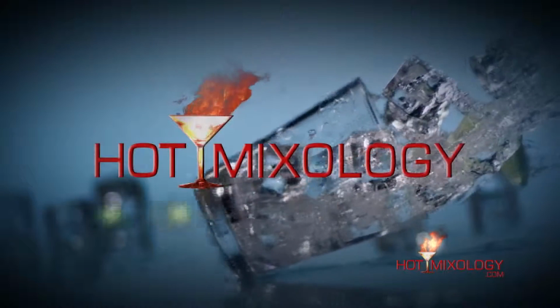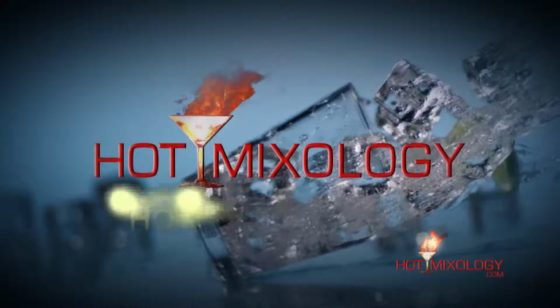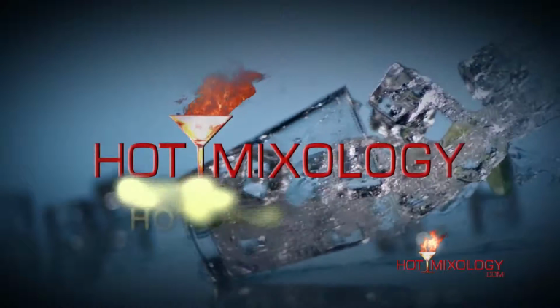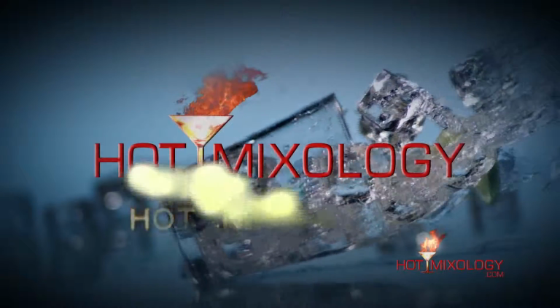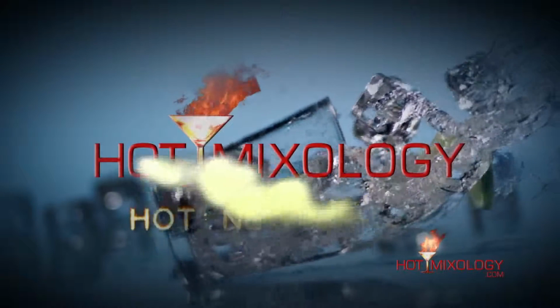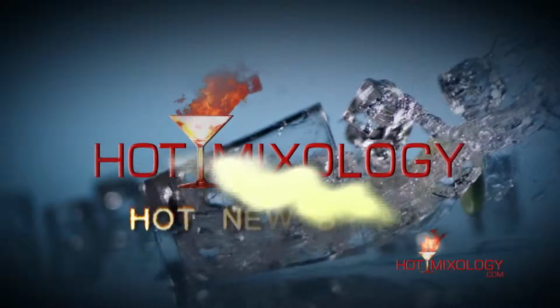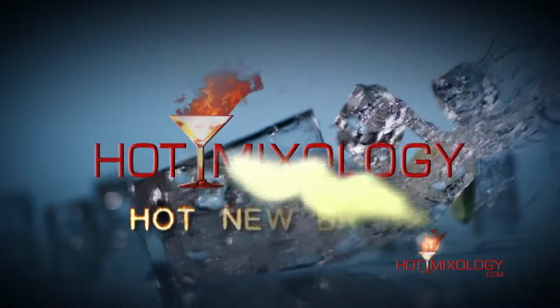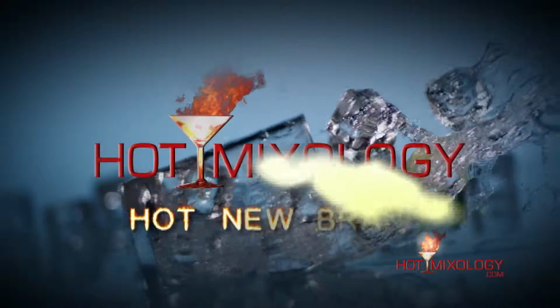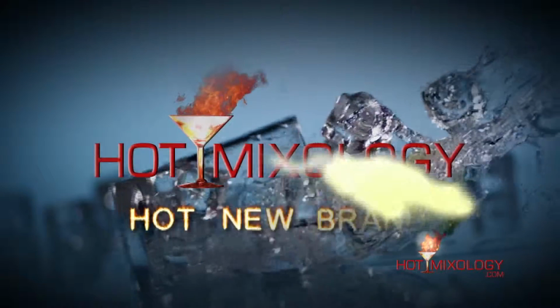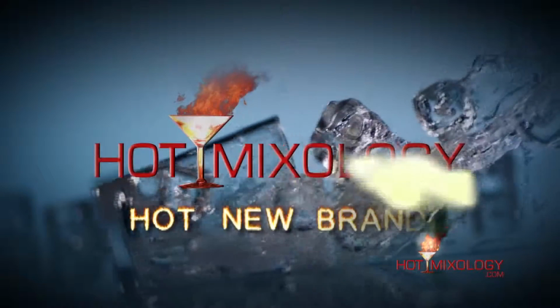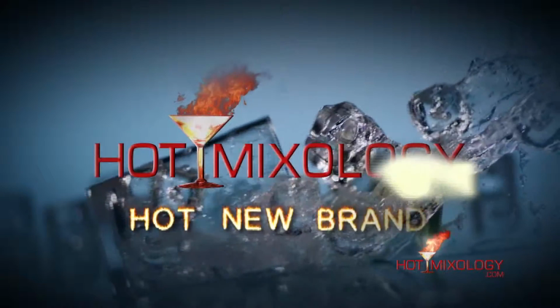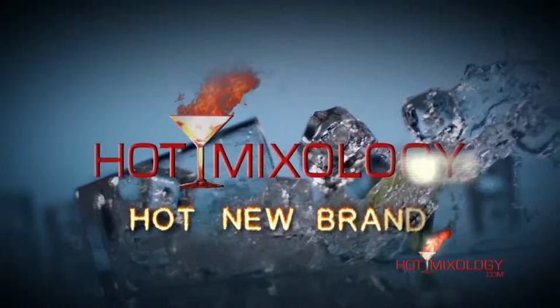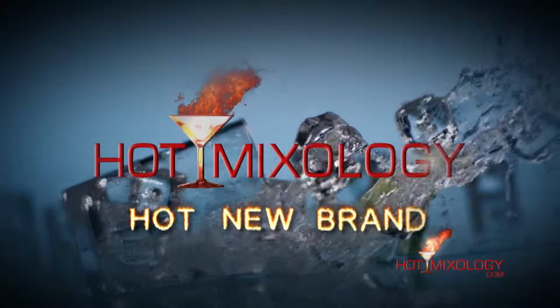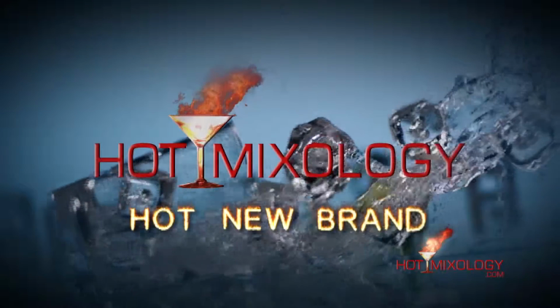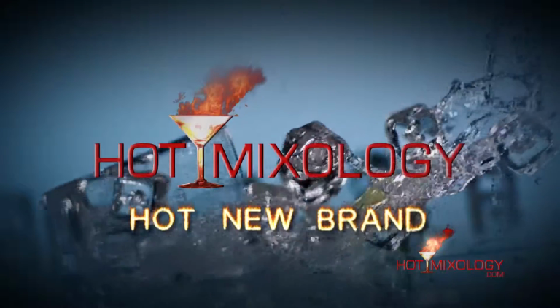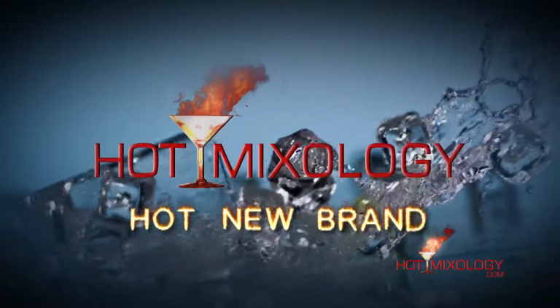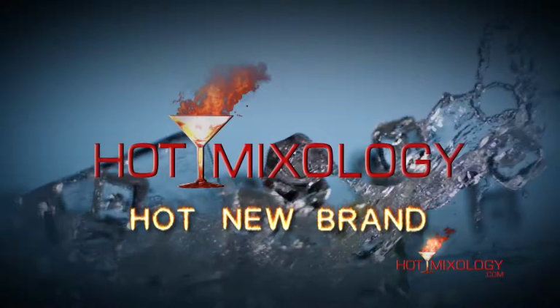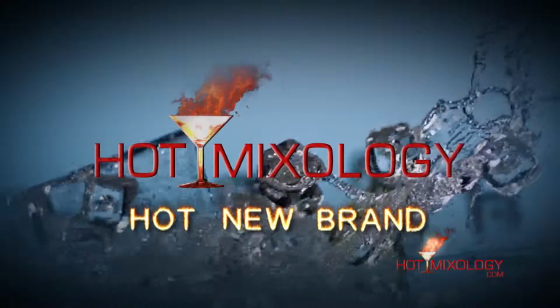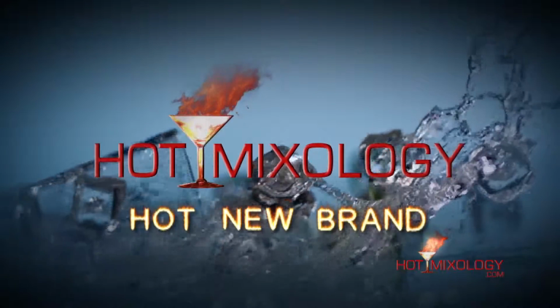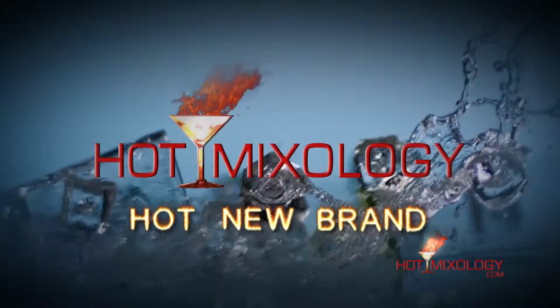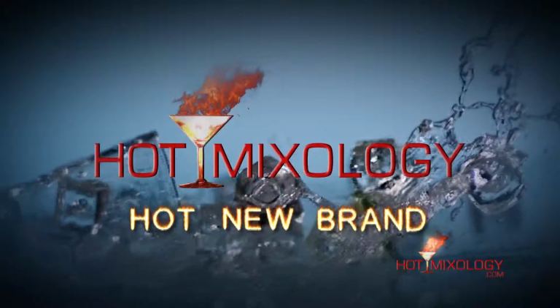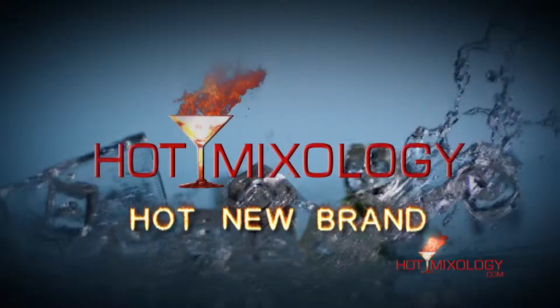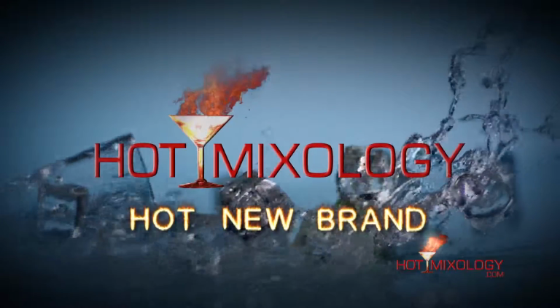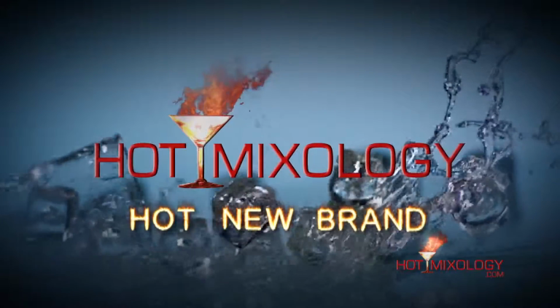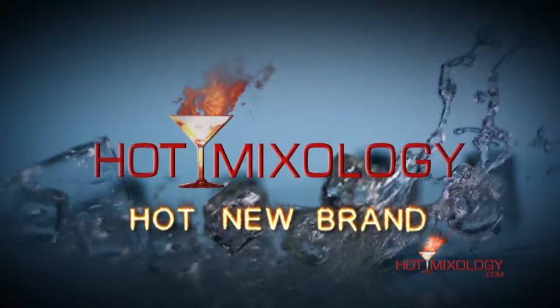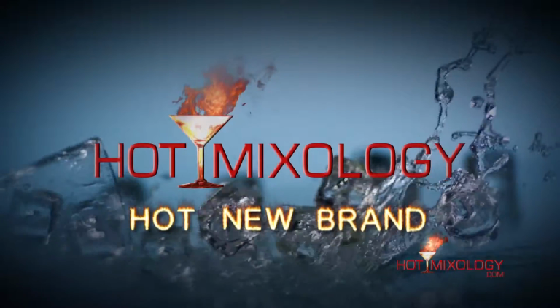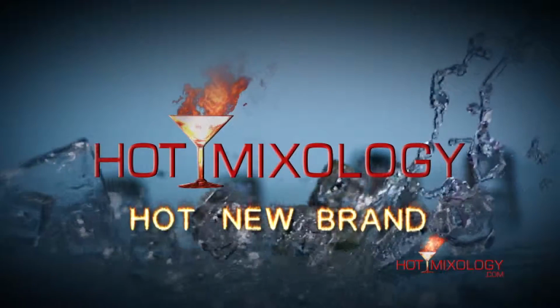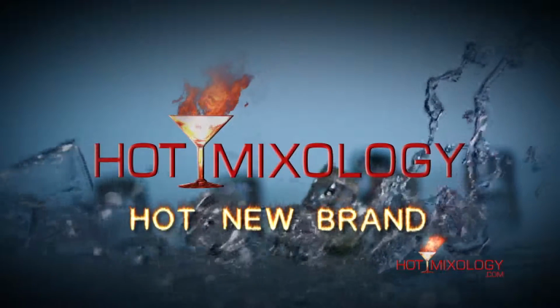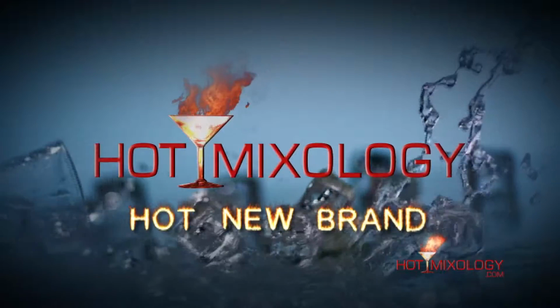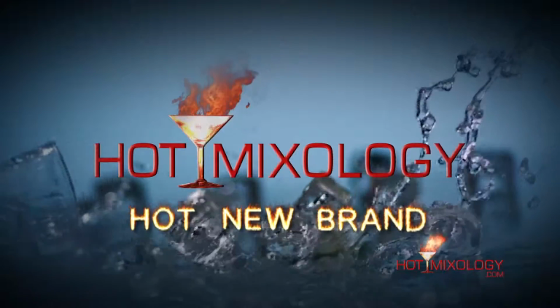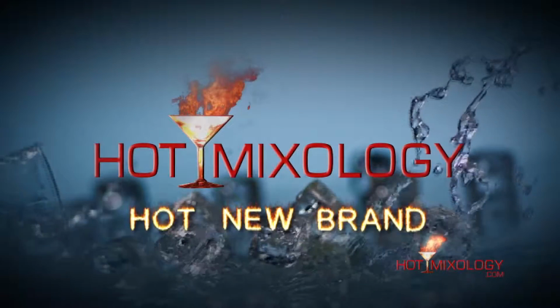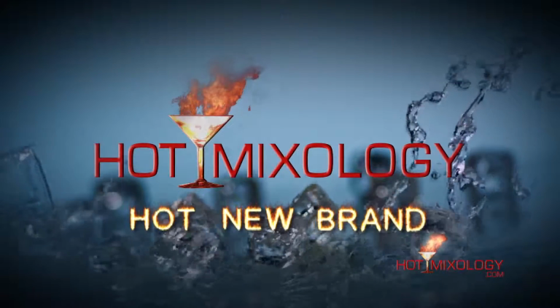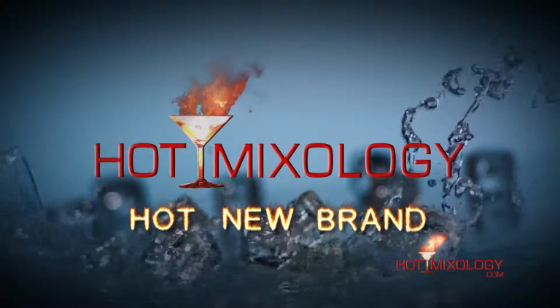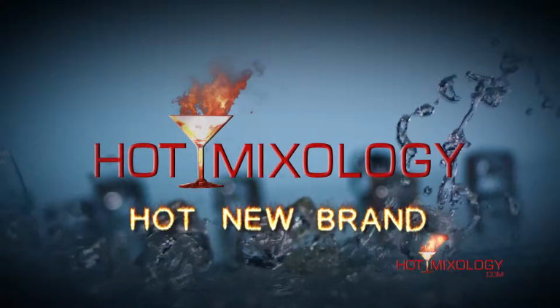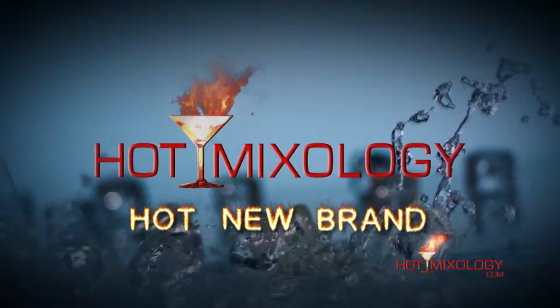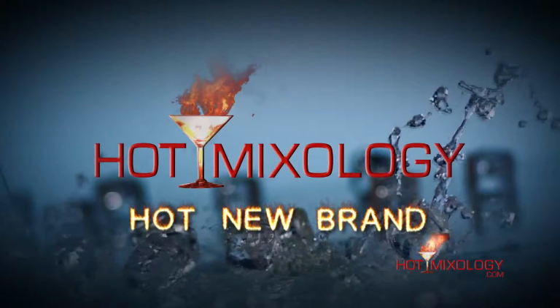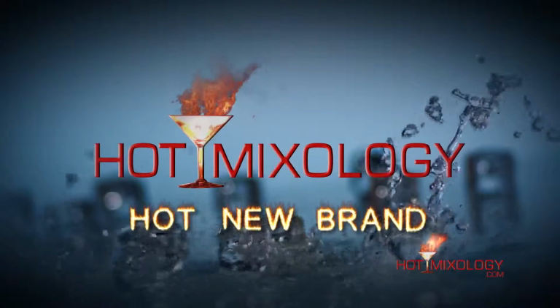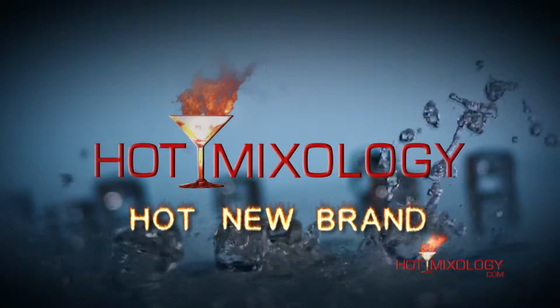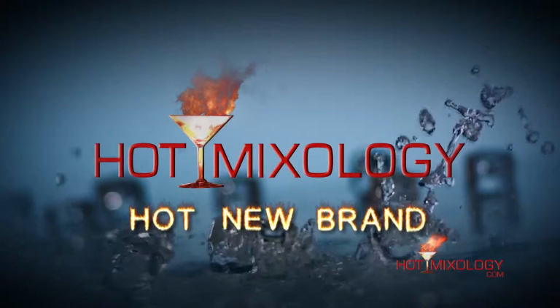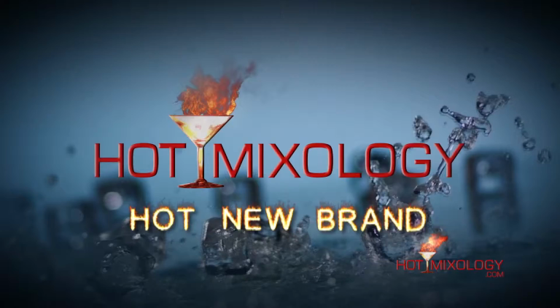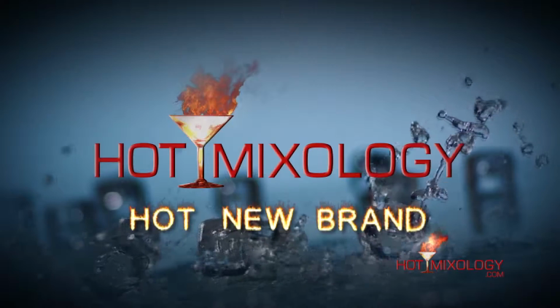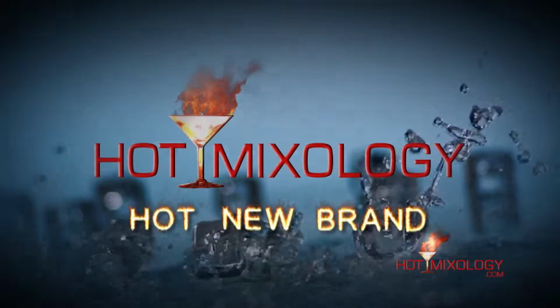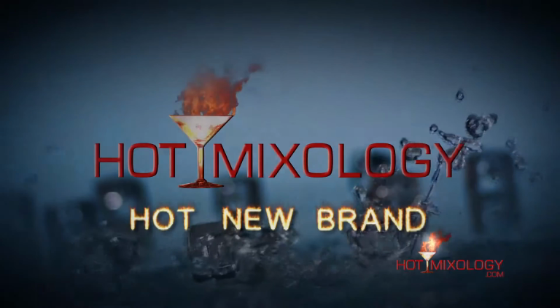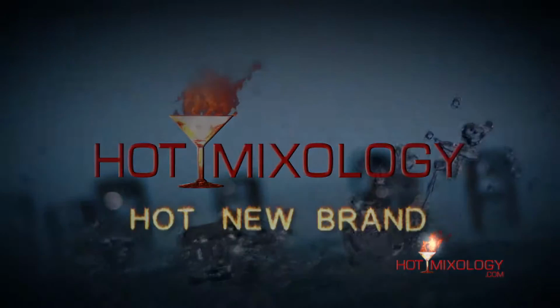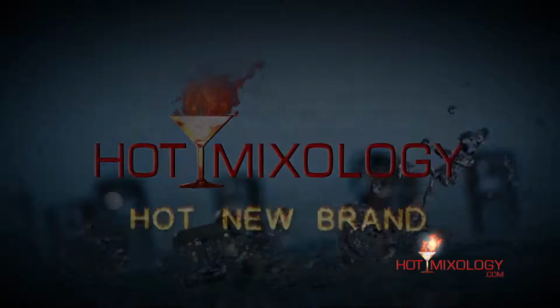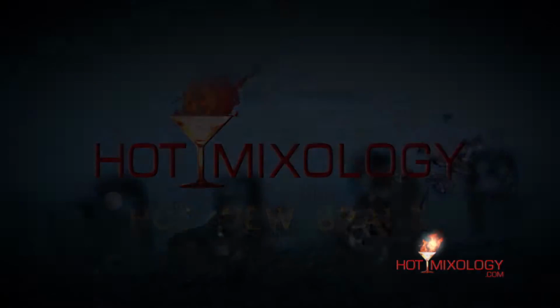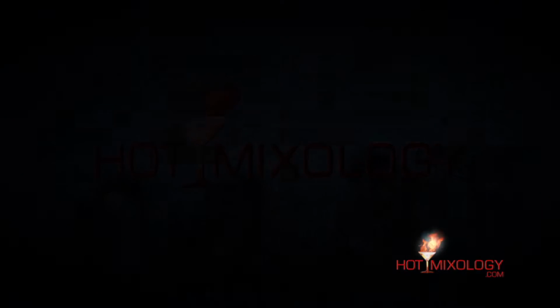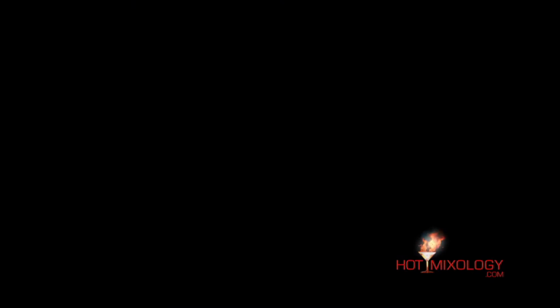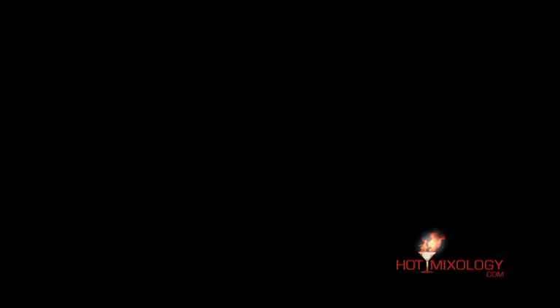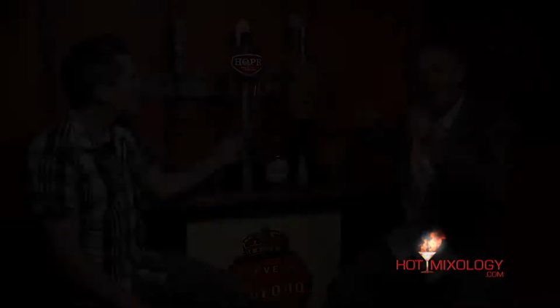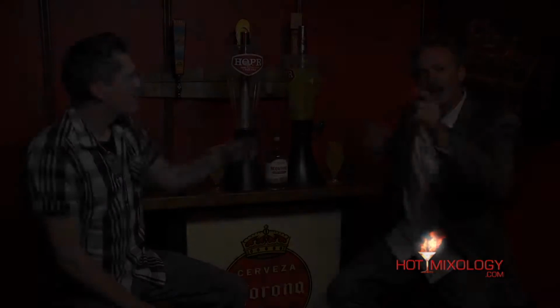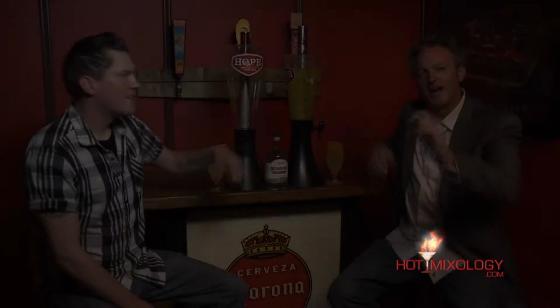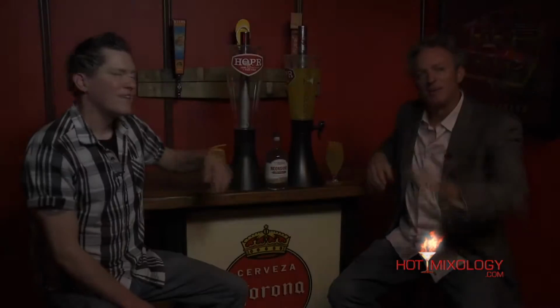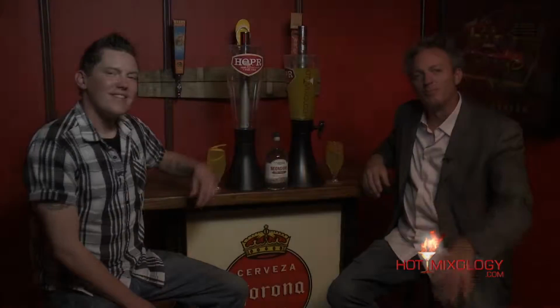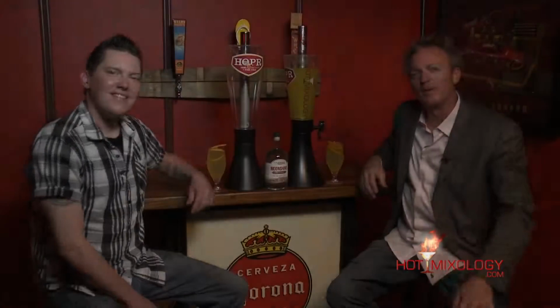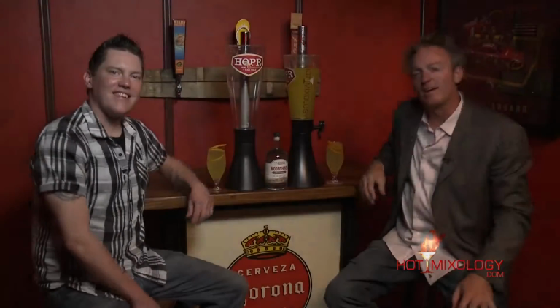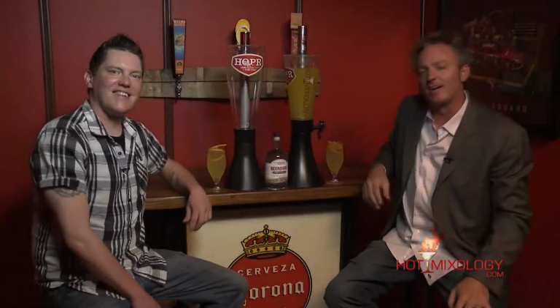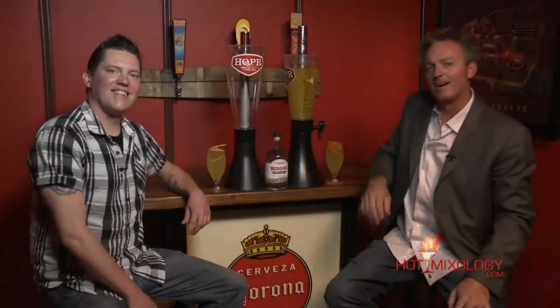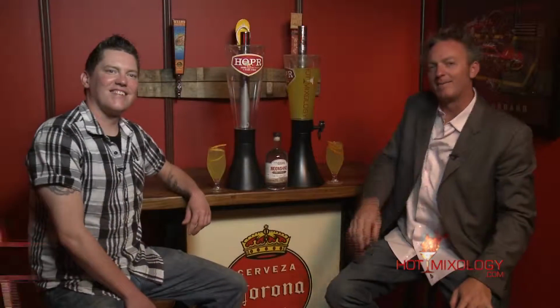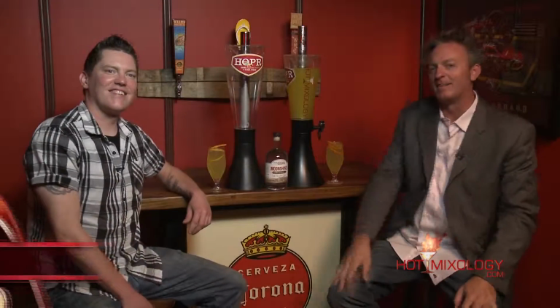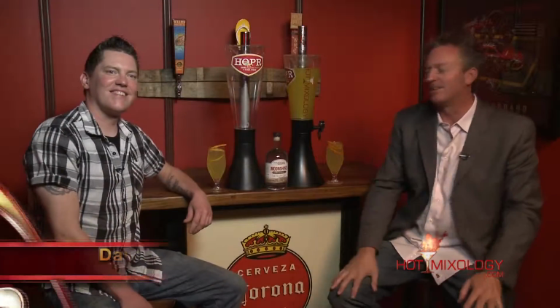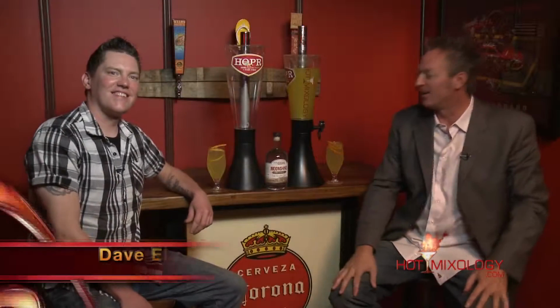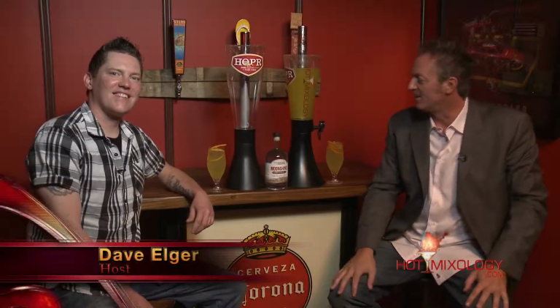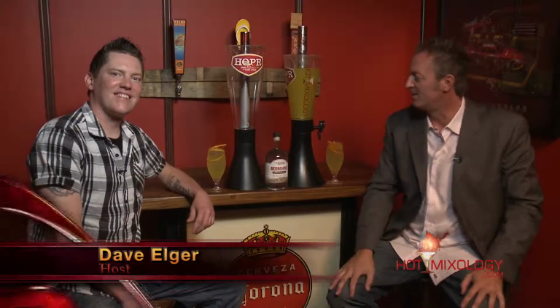Hot Mixology, Hot New Brand! Hot New Brand on Hot Mixology.